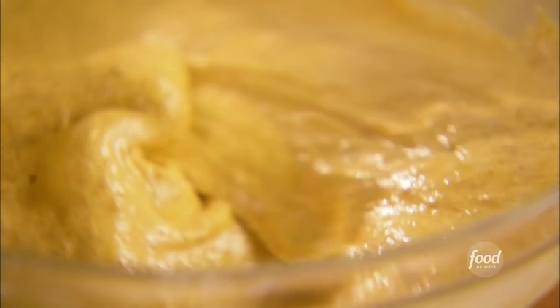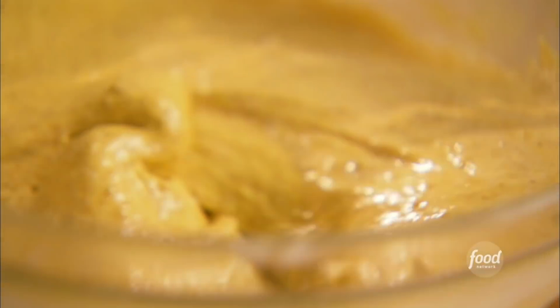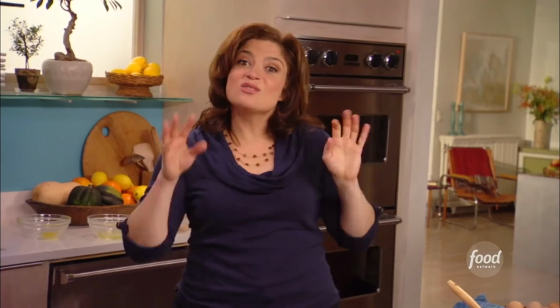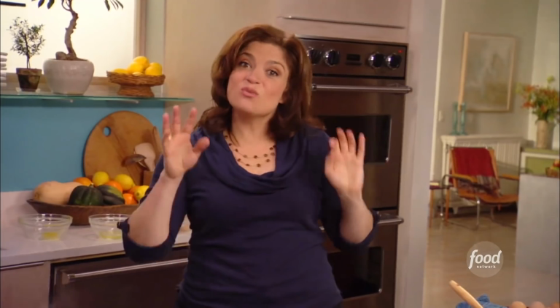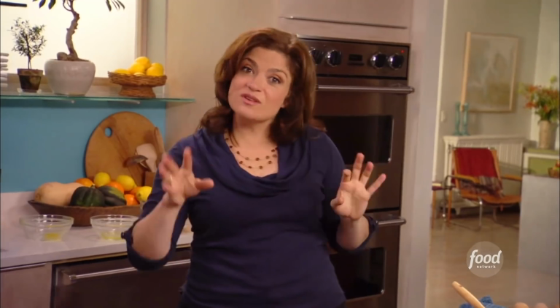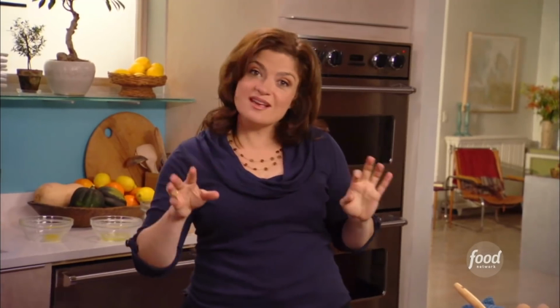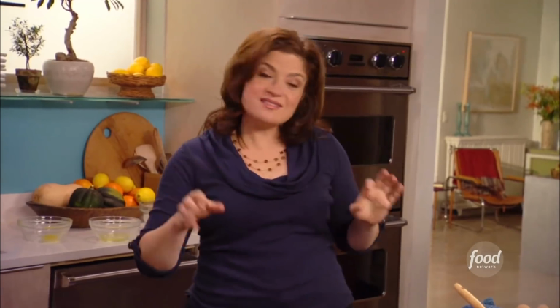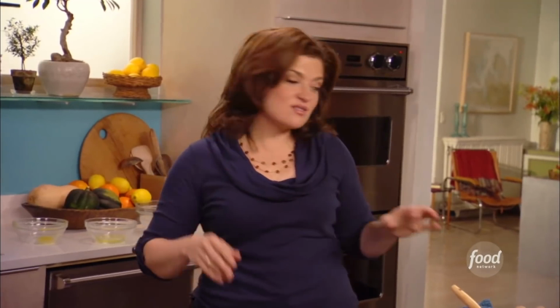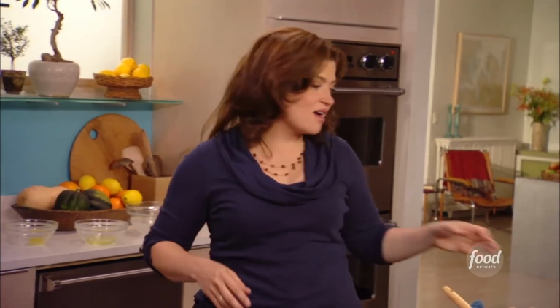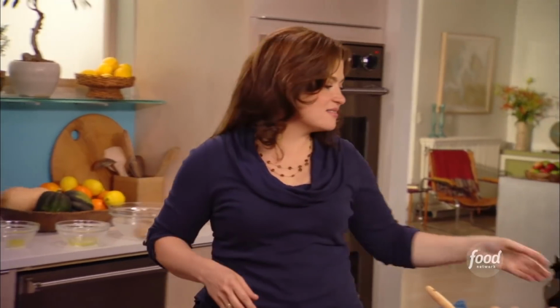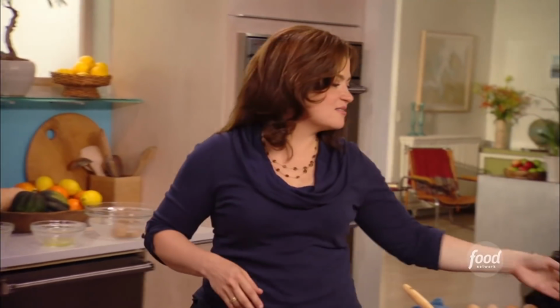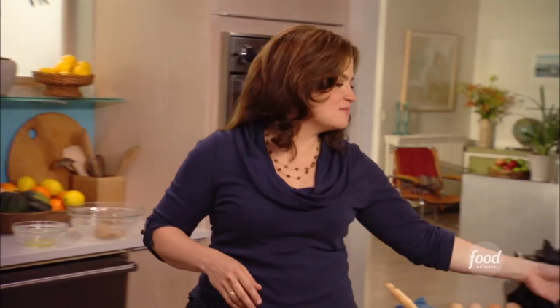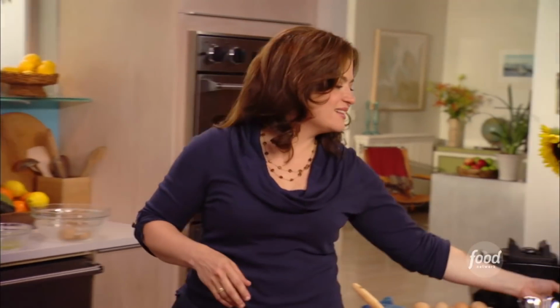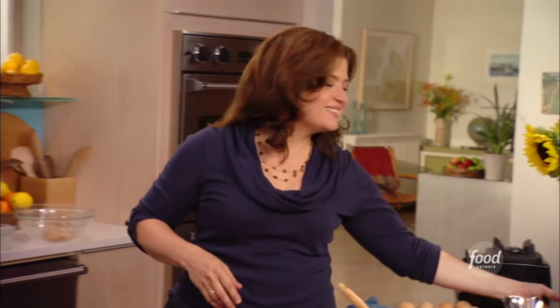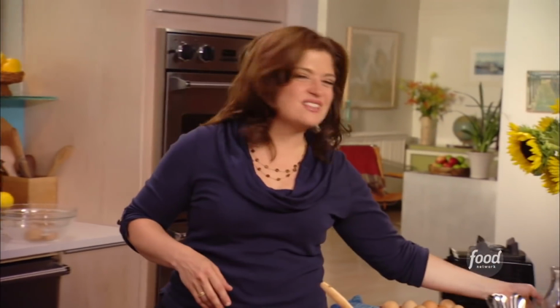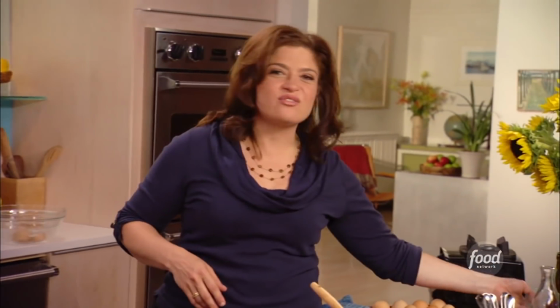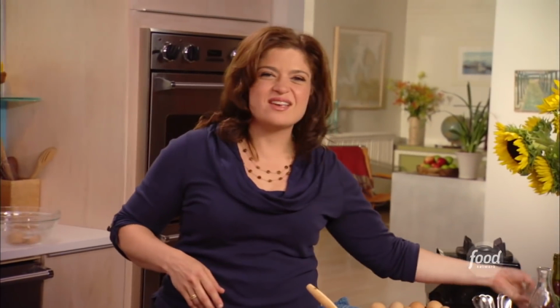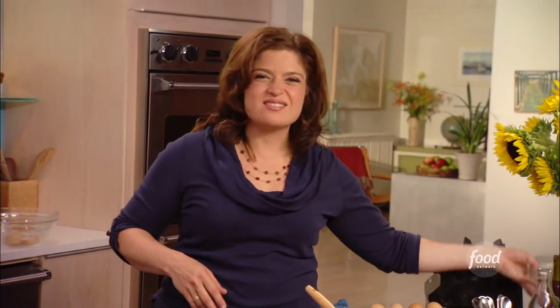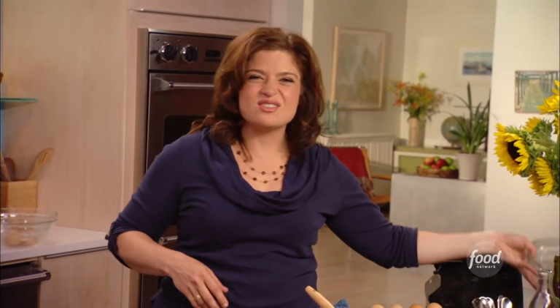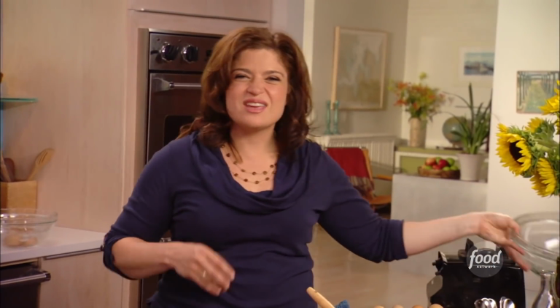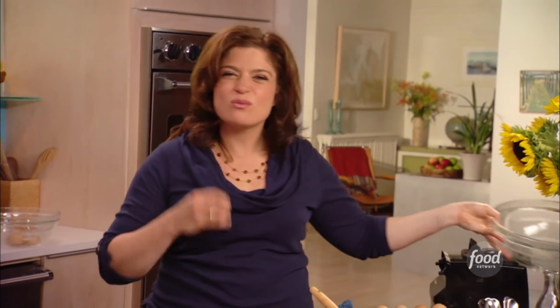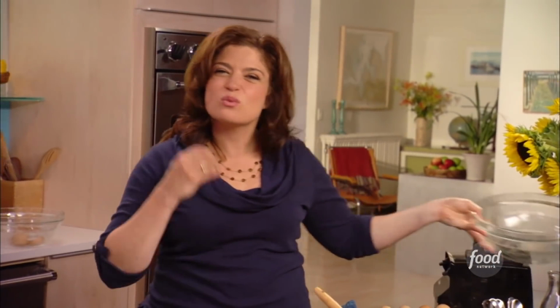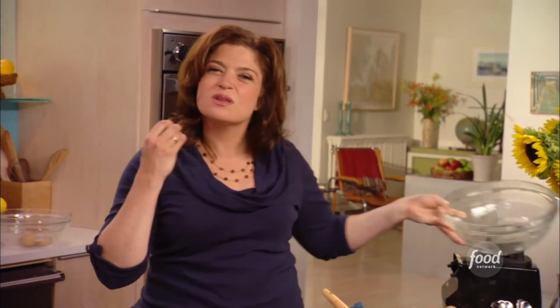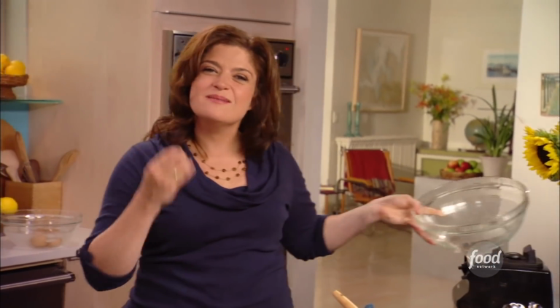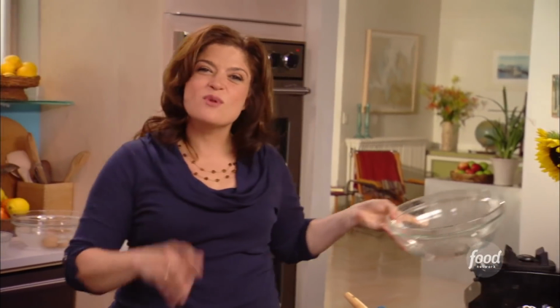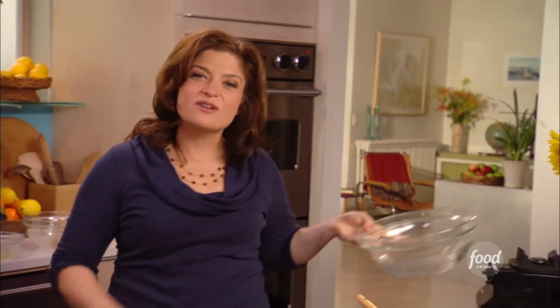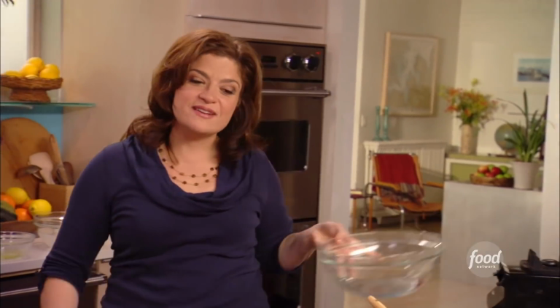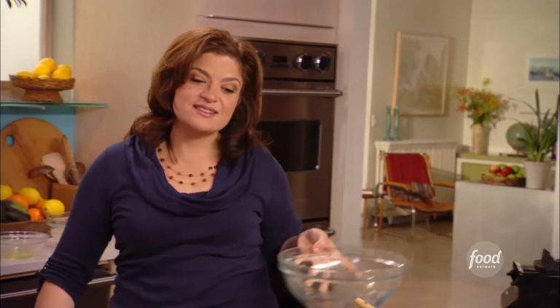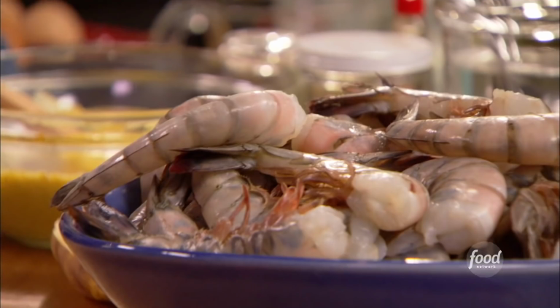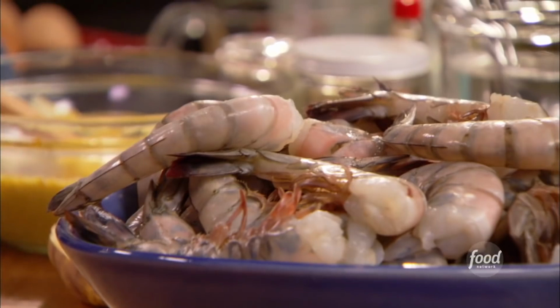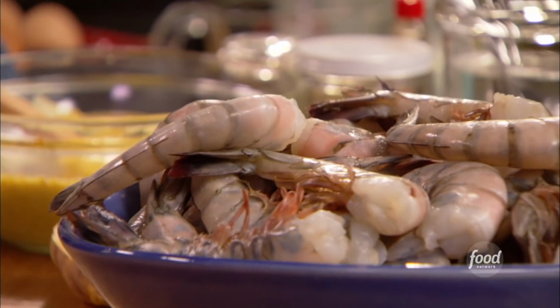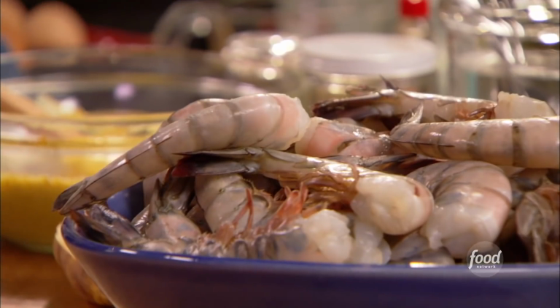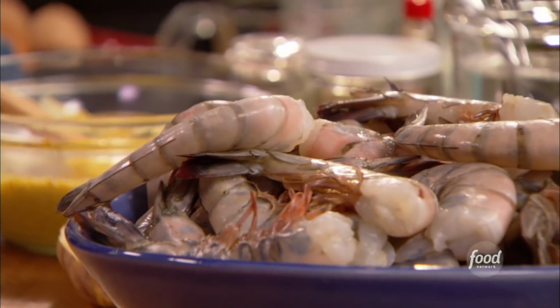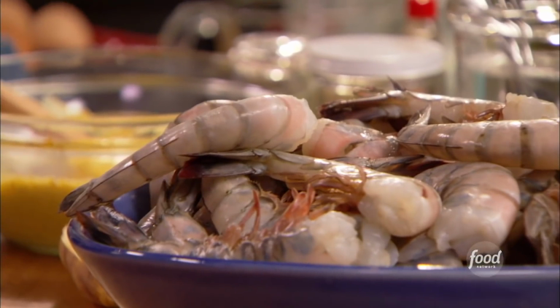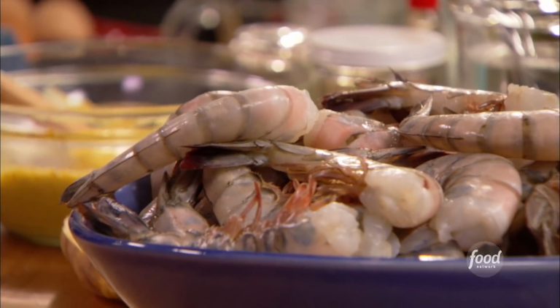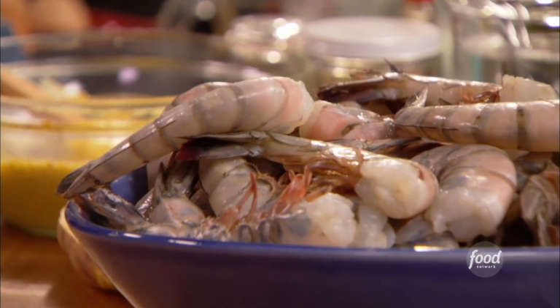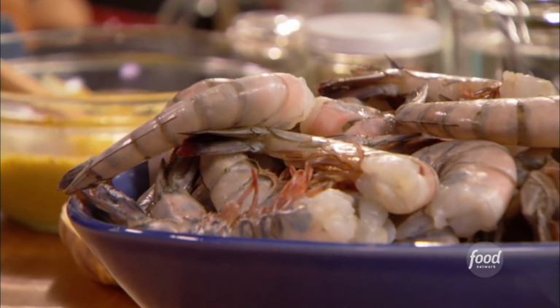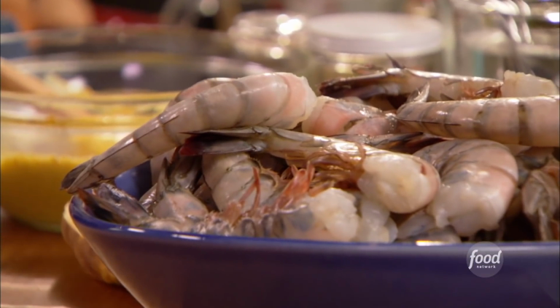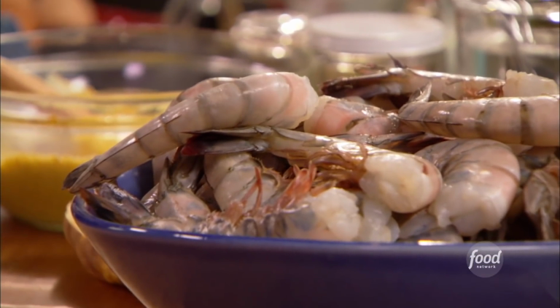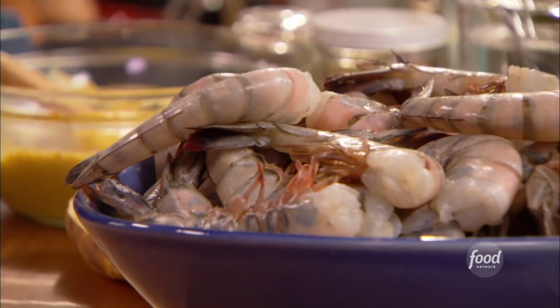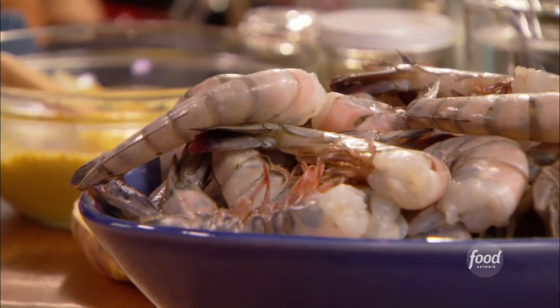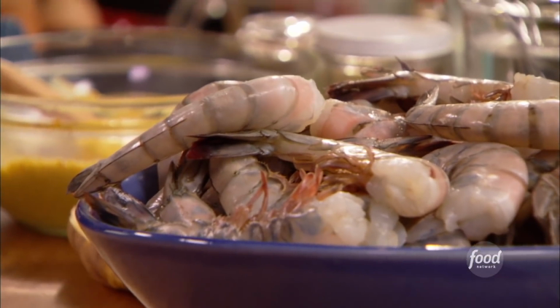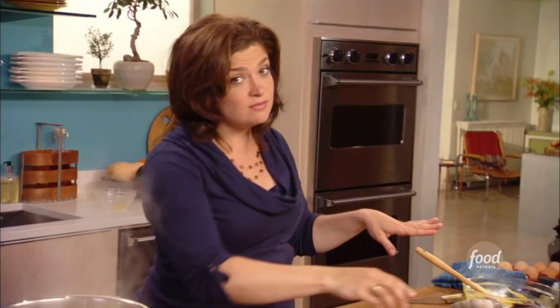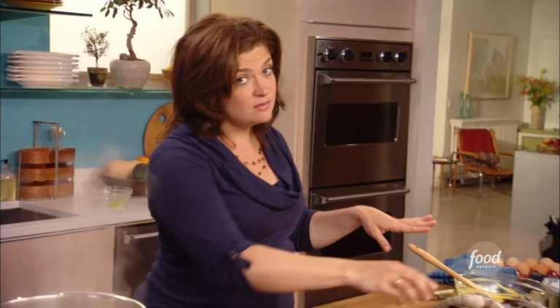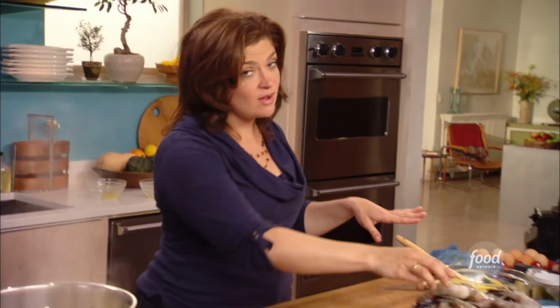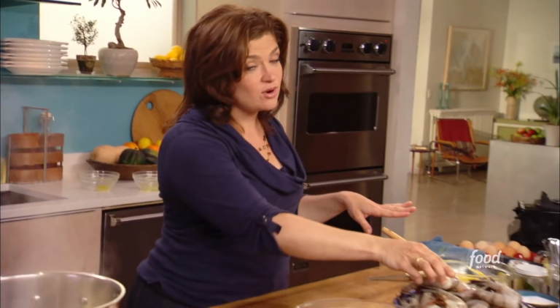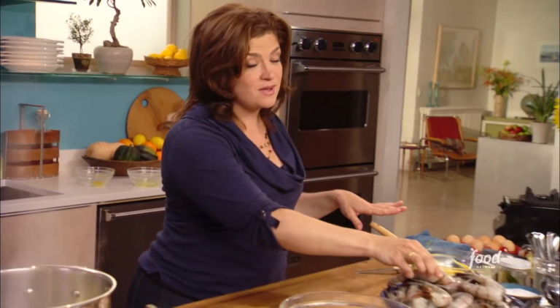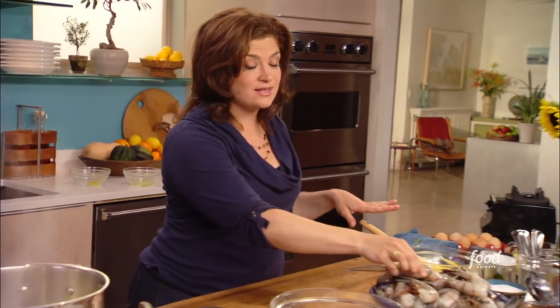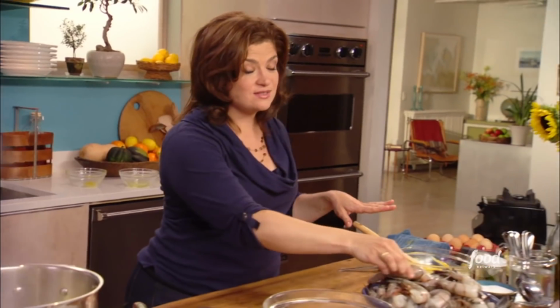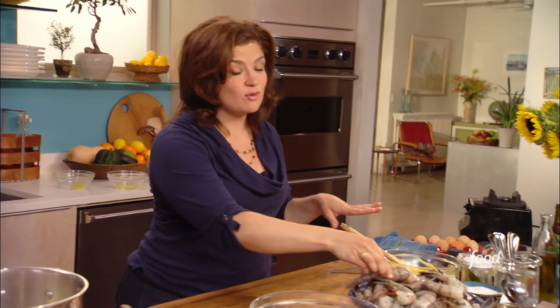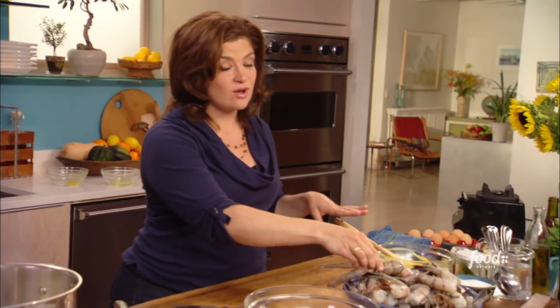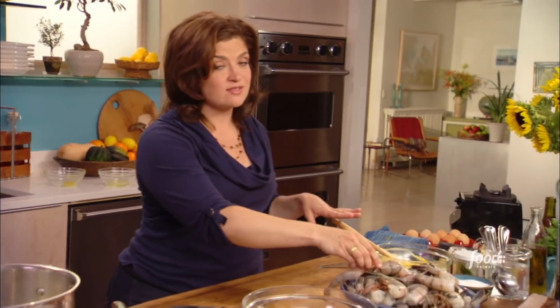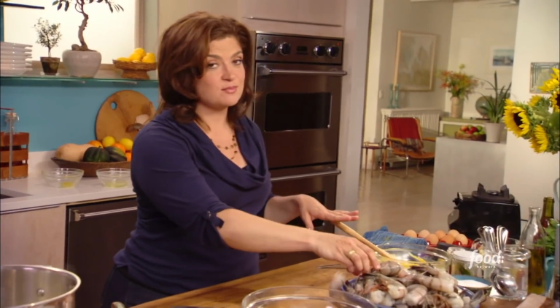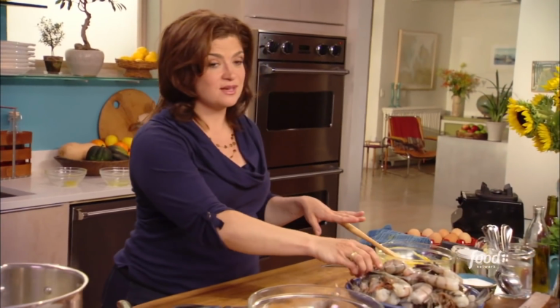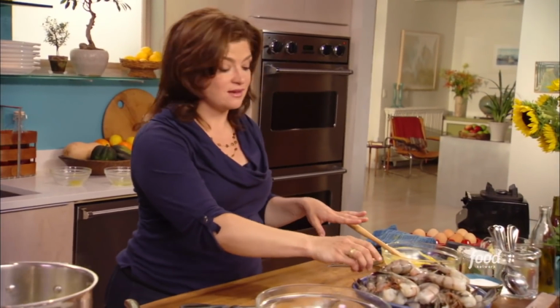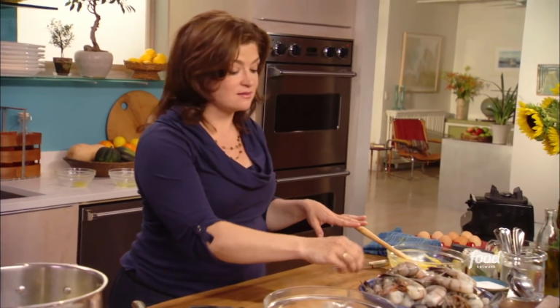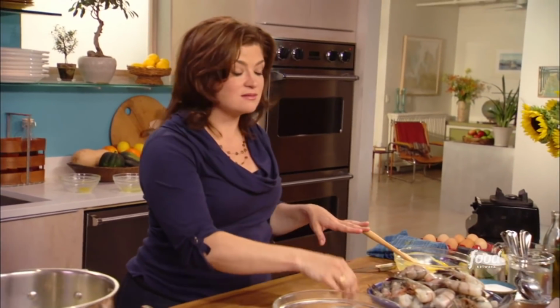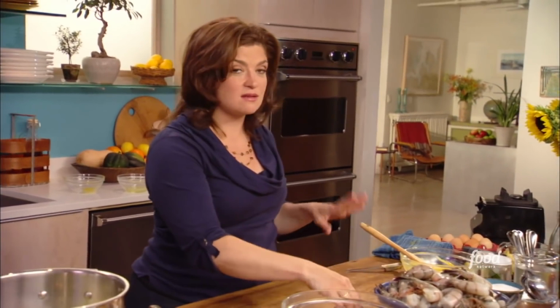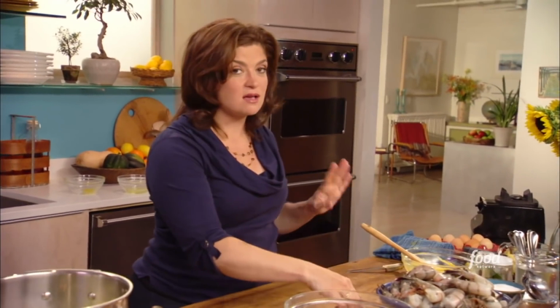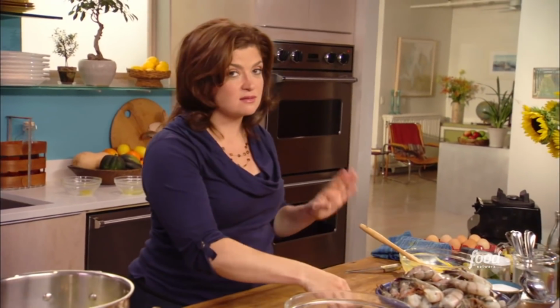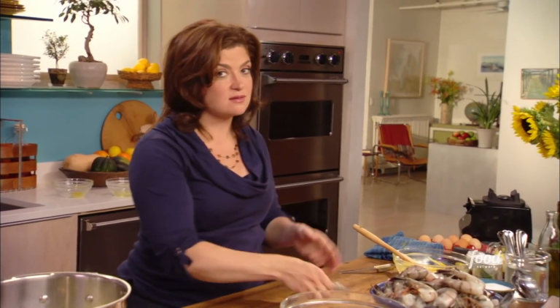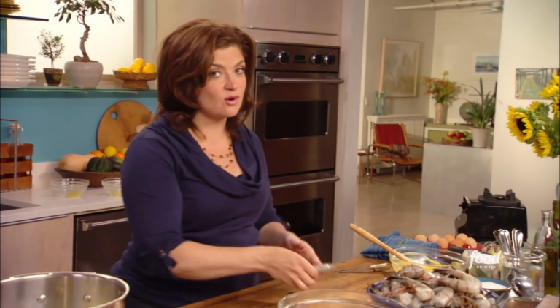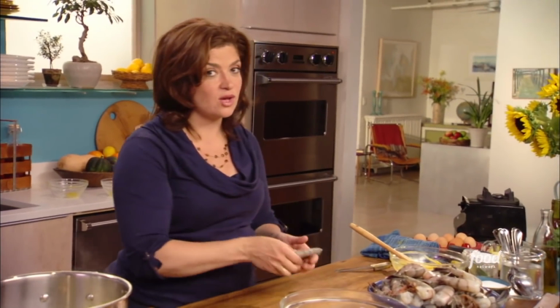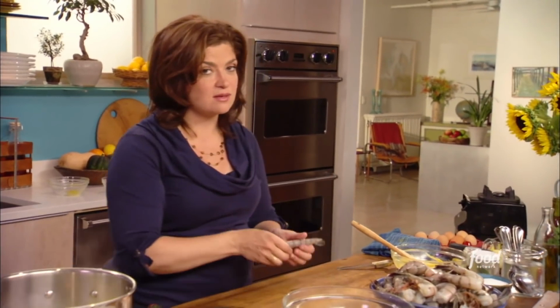So once that sauce is made, you get really motivated to cook those shrimp. You might want to make a double recipe, because this sauce is serious.